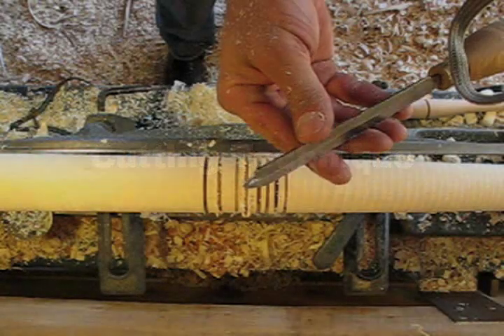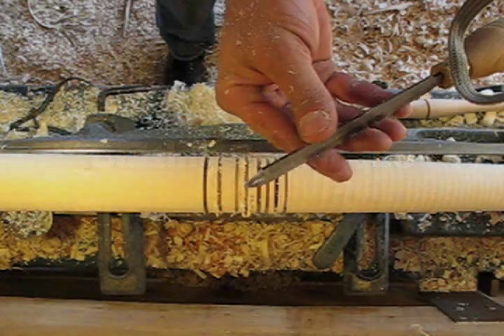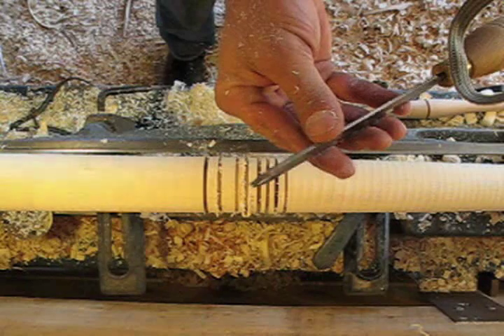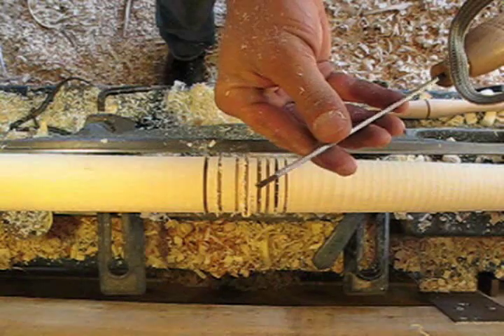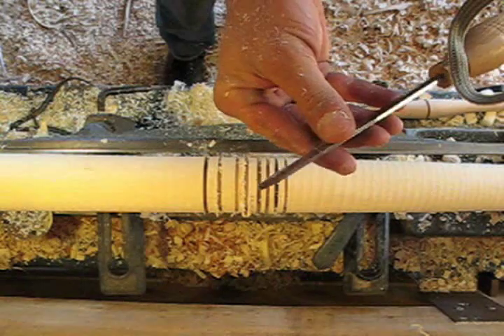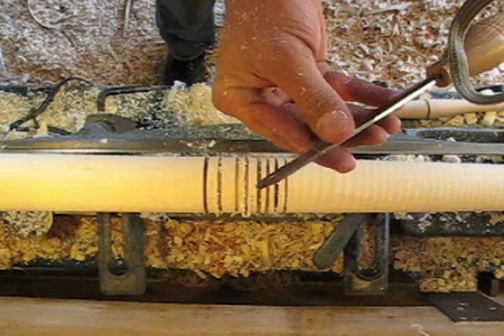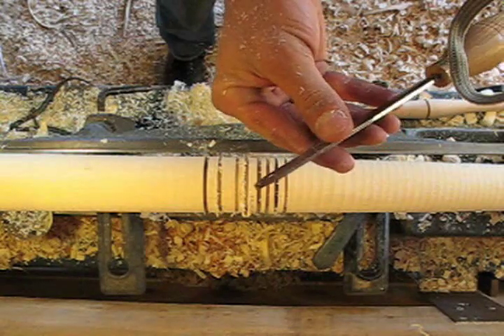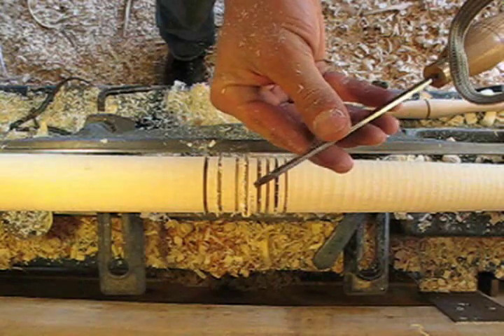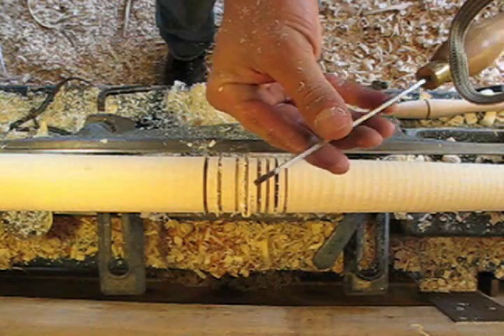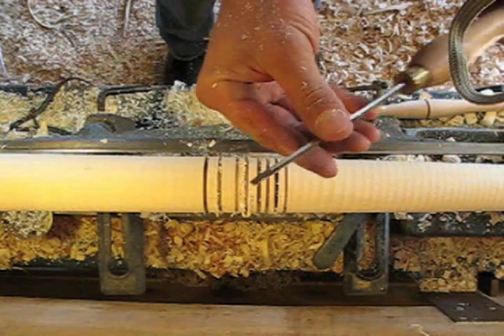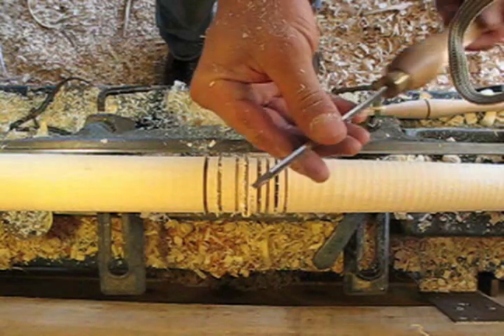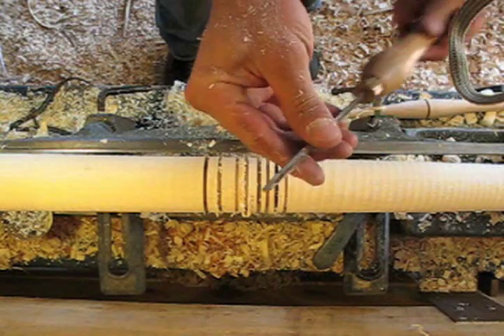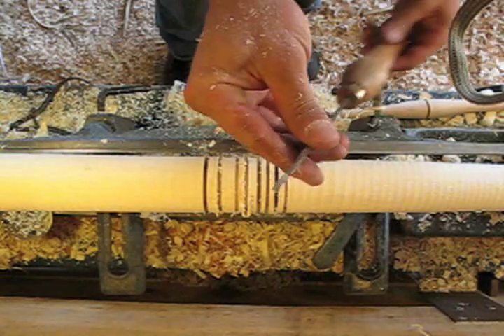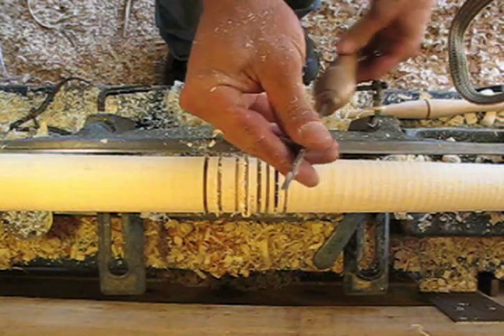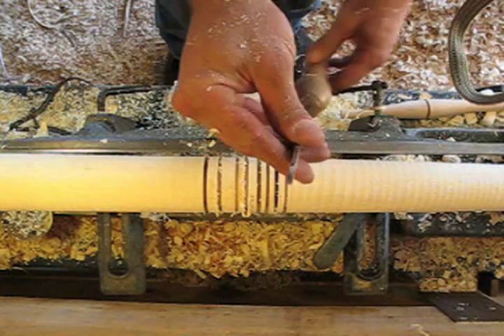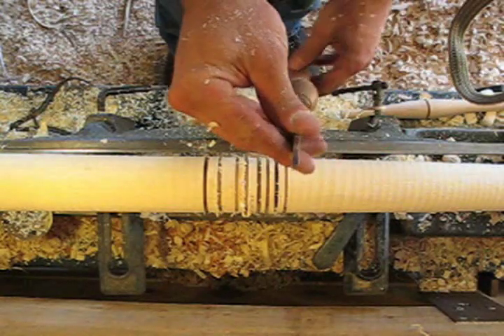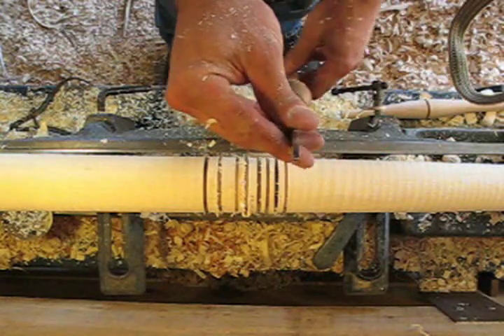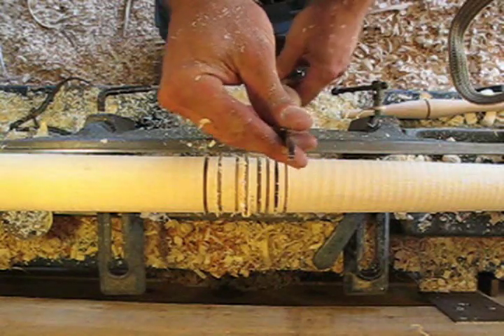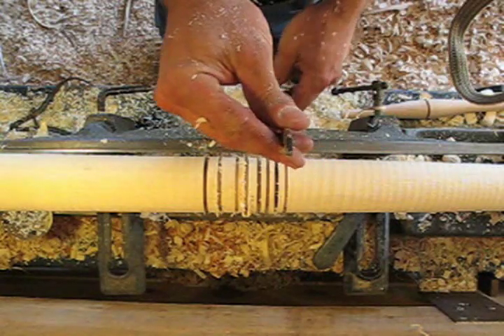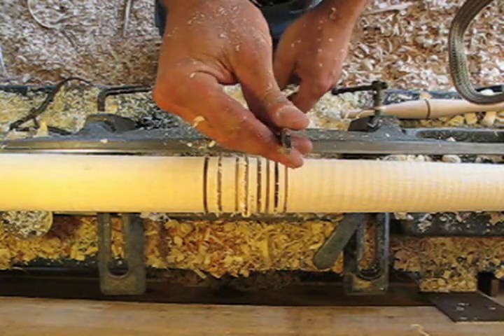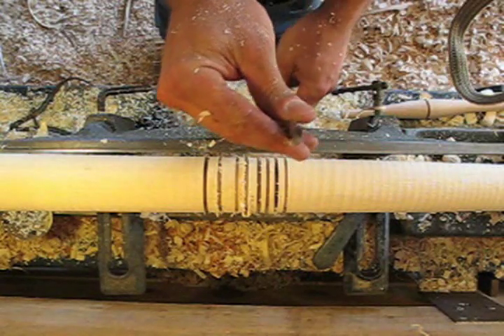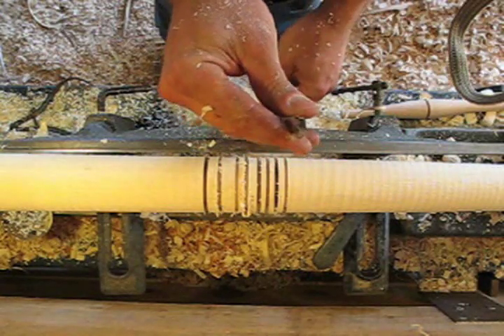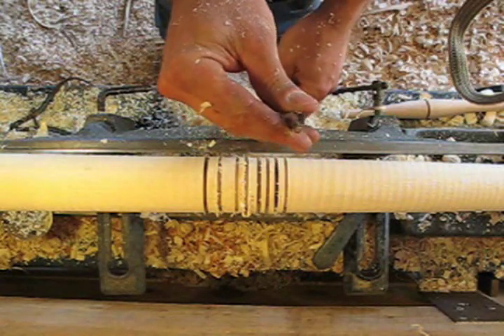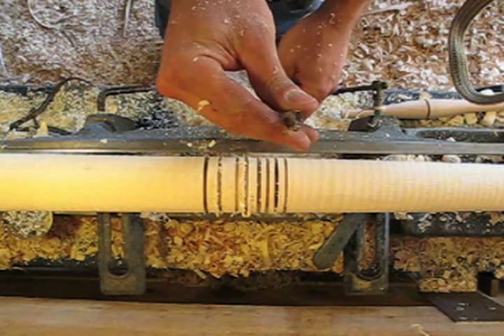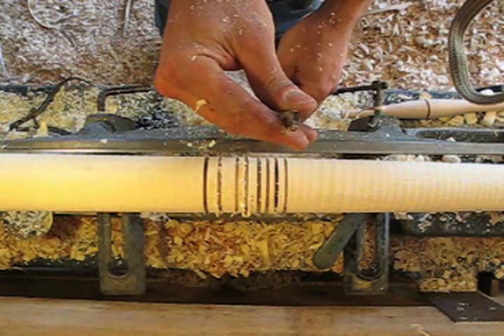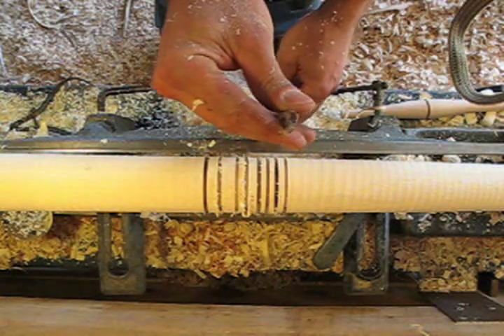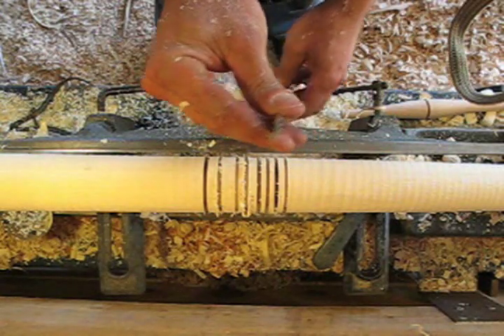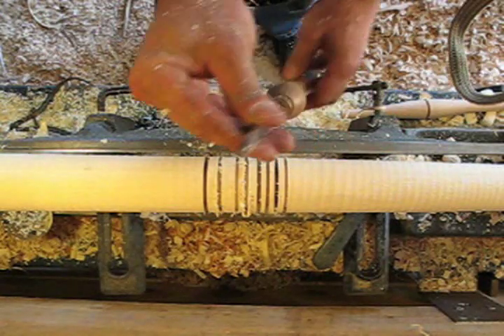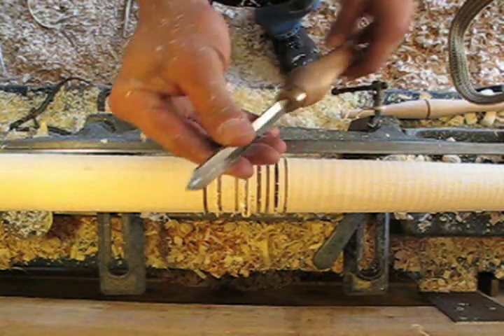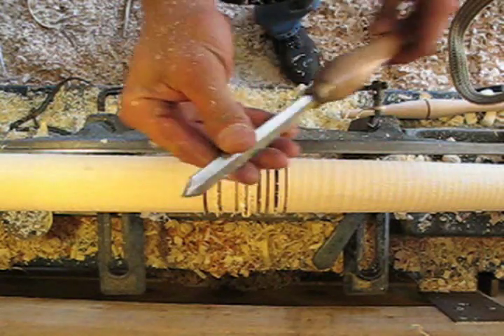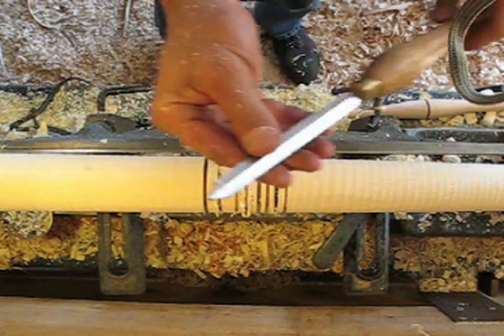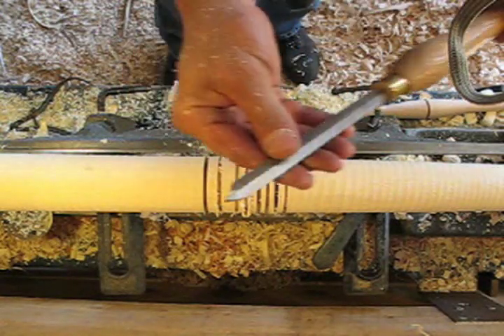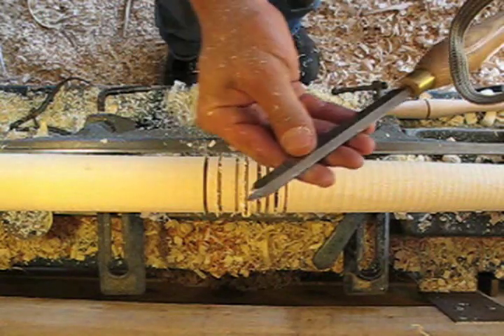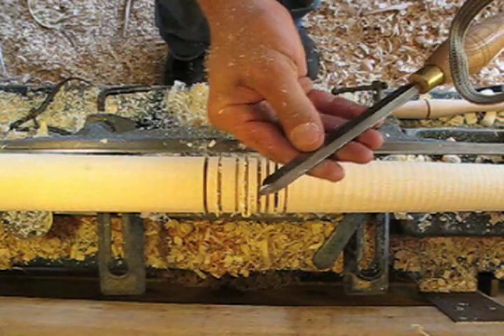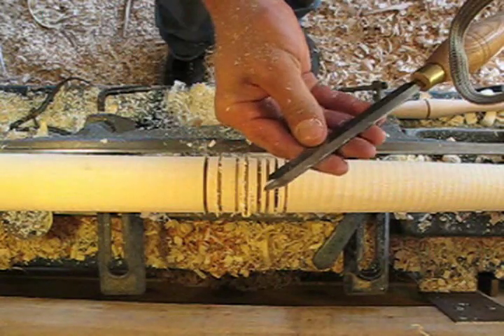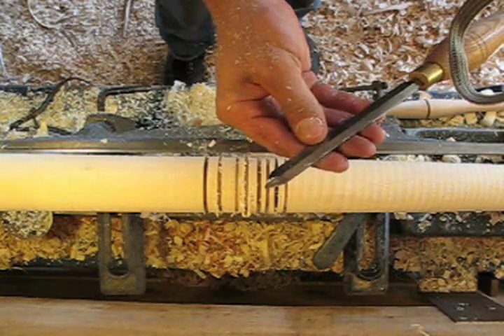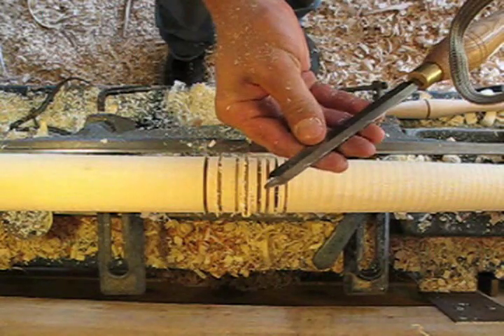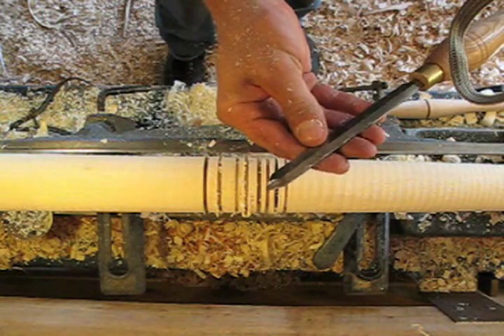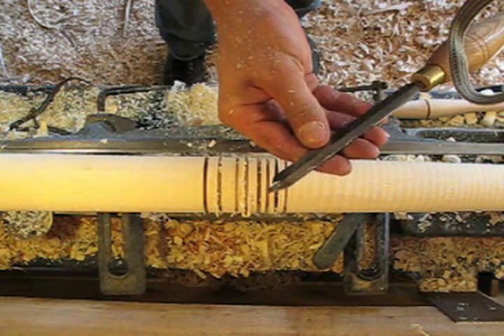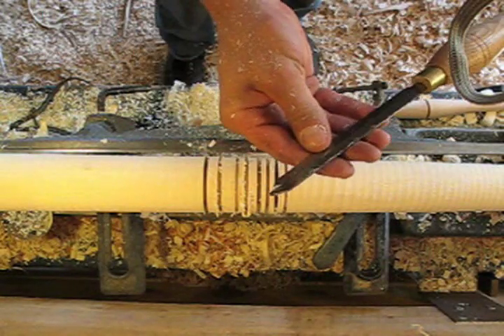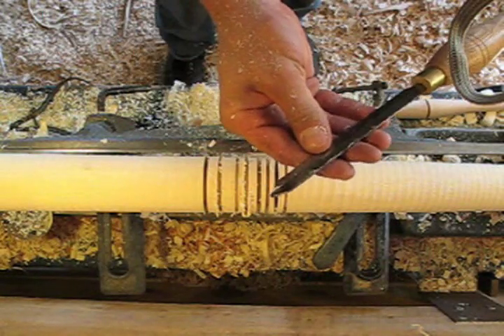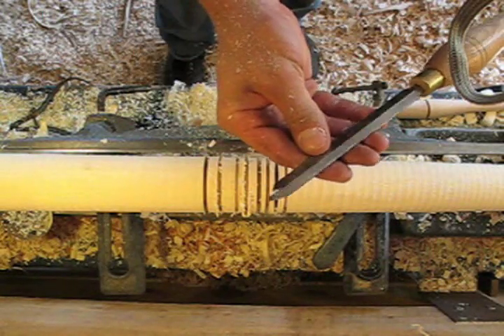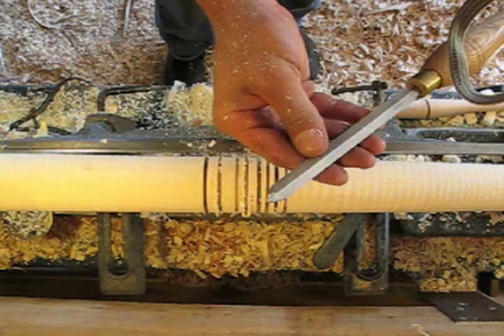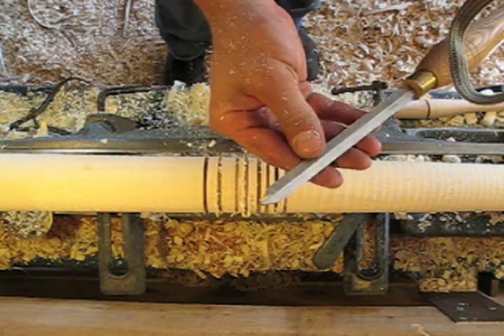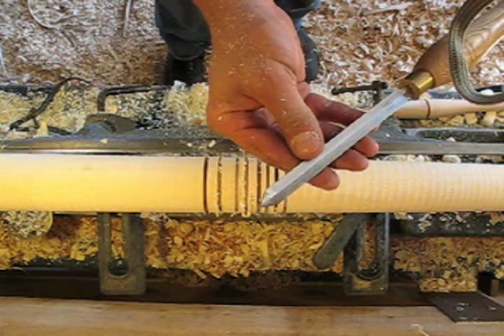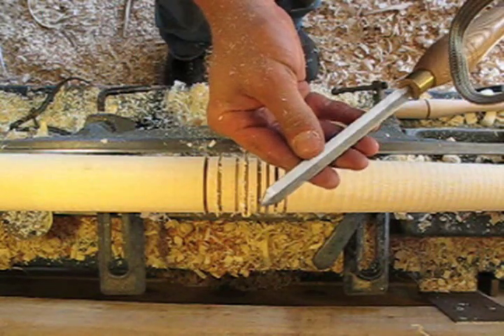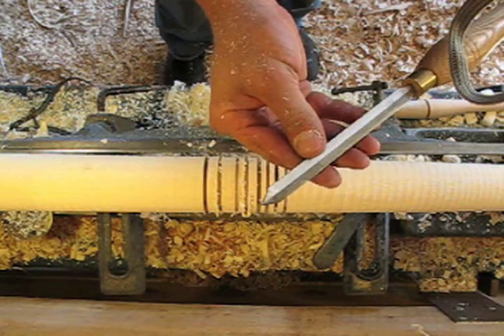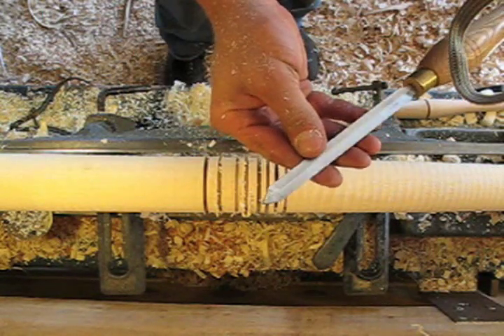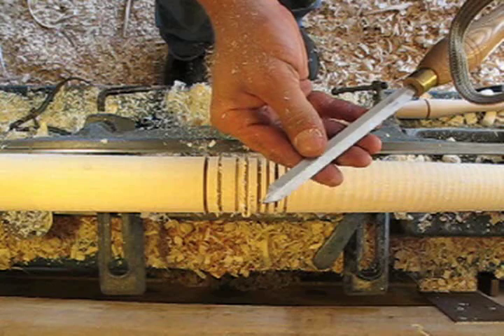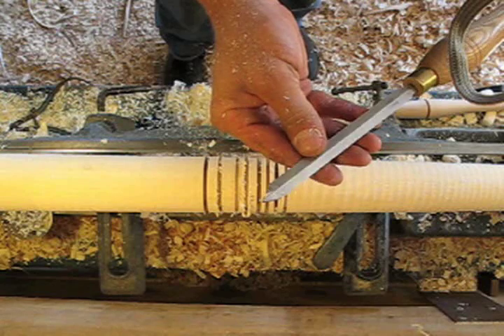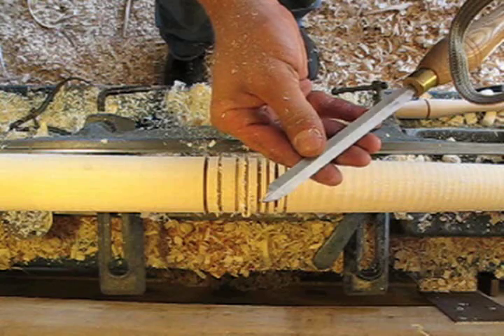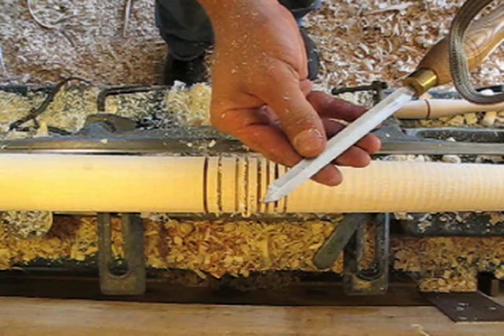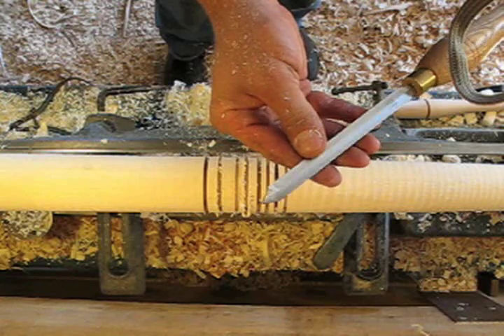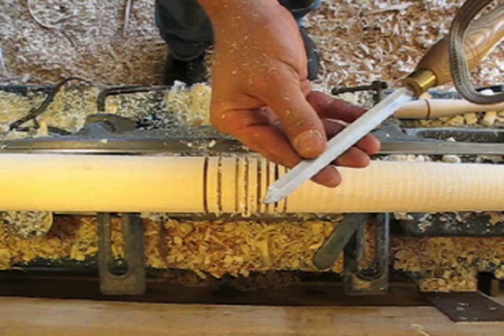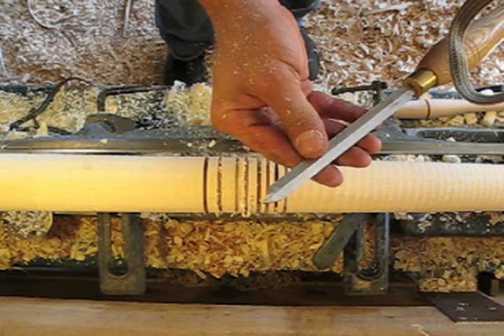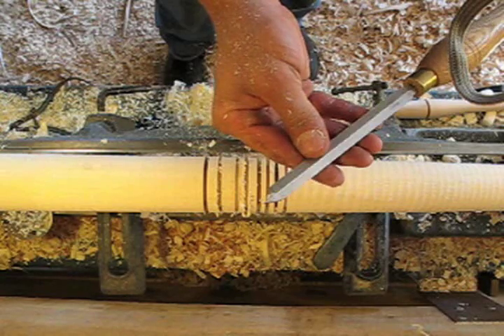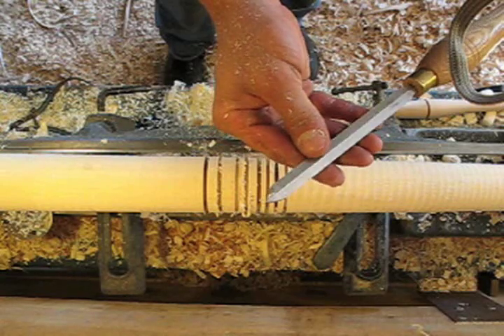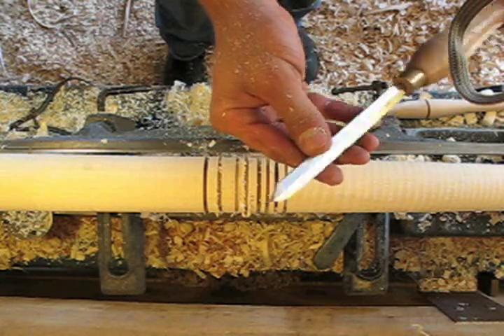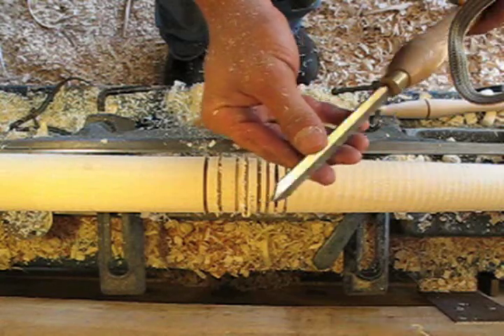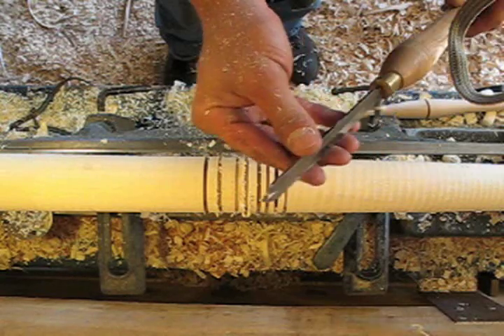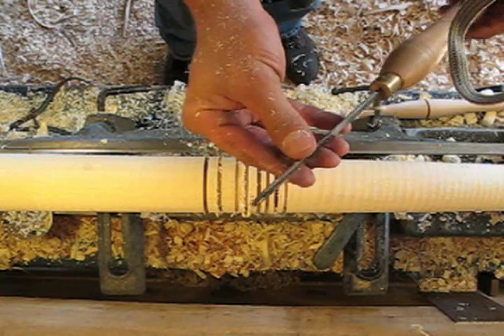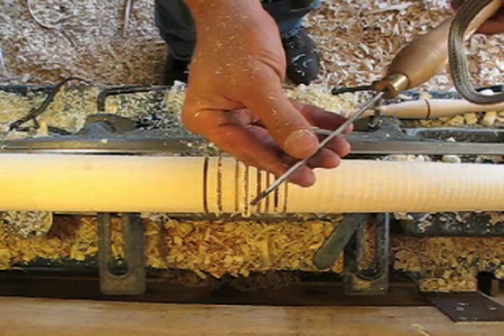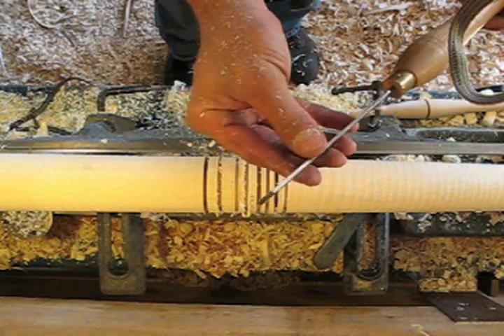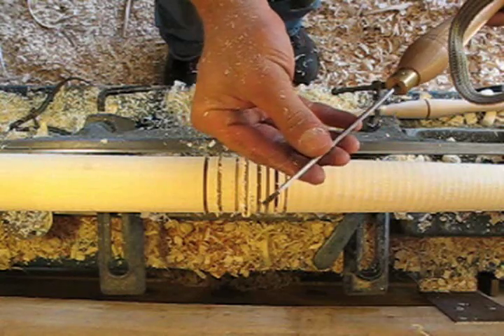Here's a diamond 1 1/8 inch high-speed steel parting tool. This is my preferred tool for cutting grooves into the wood to size diameters.